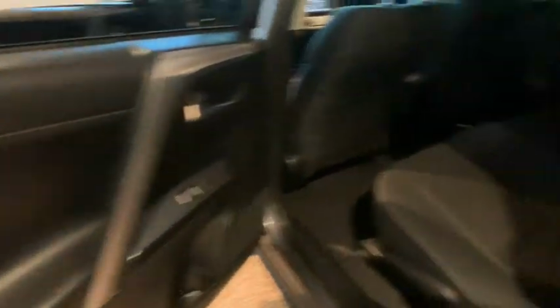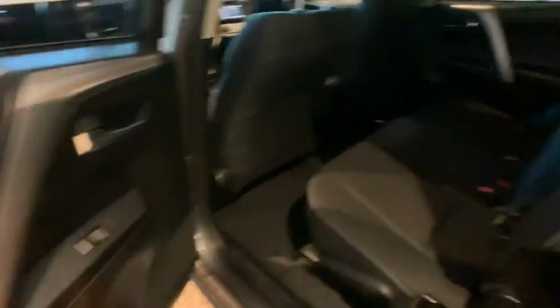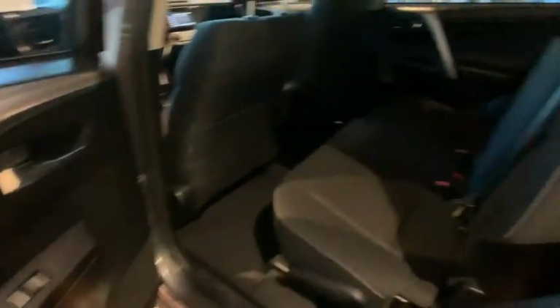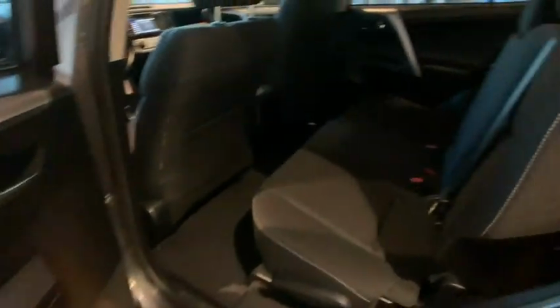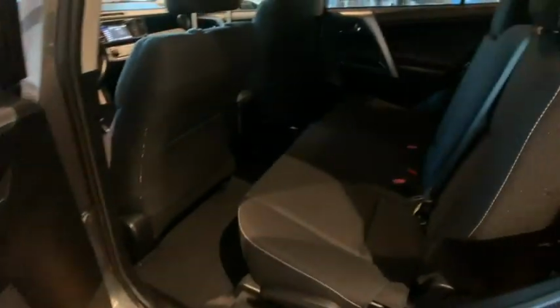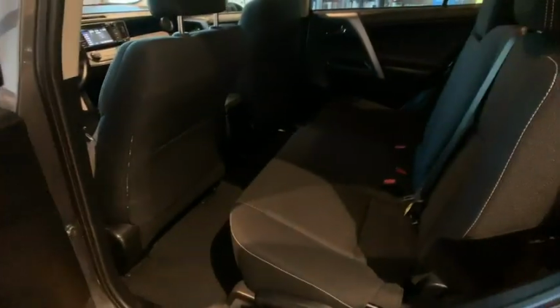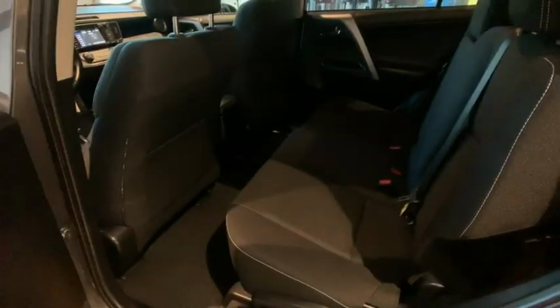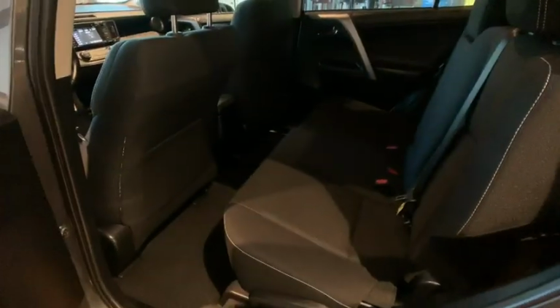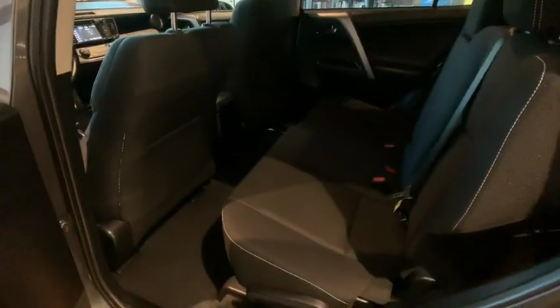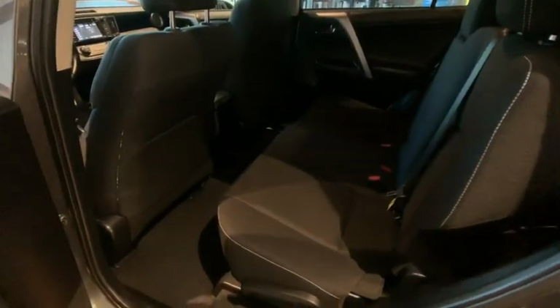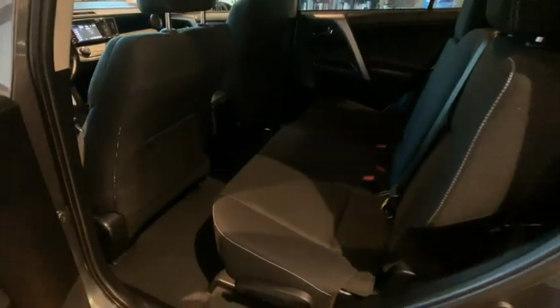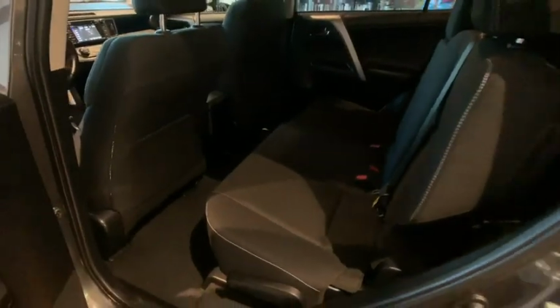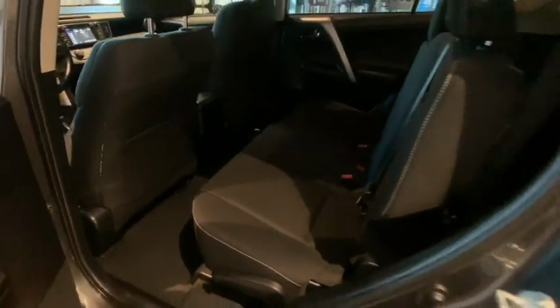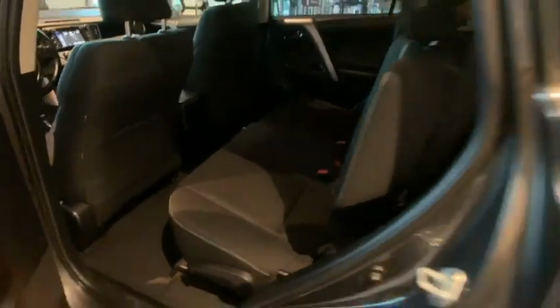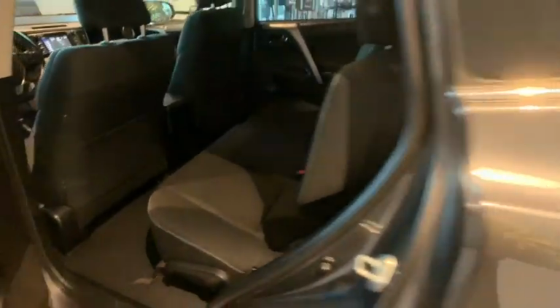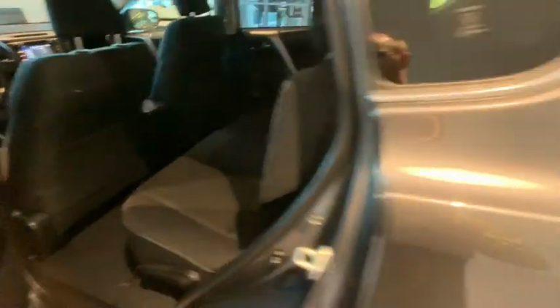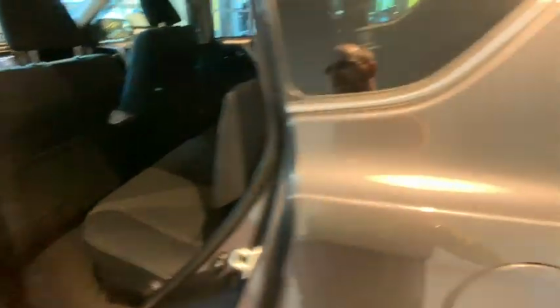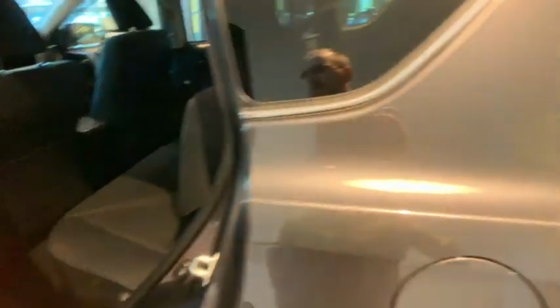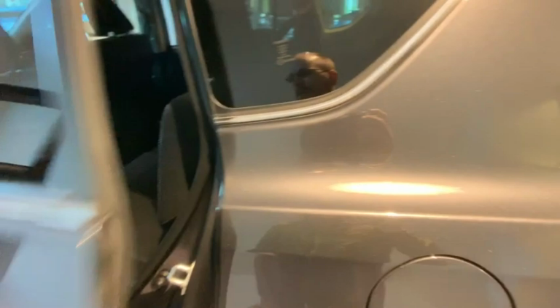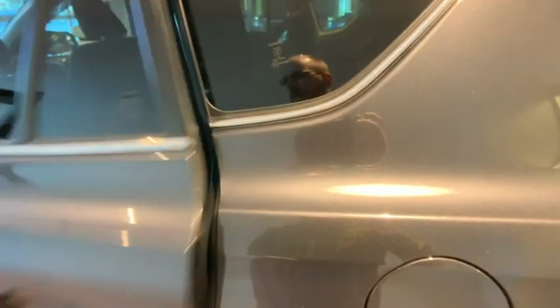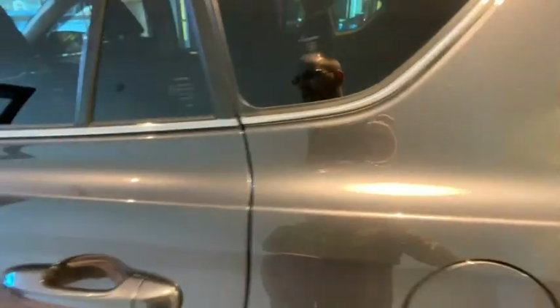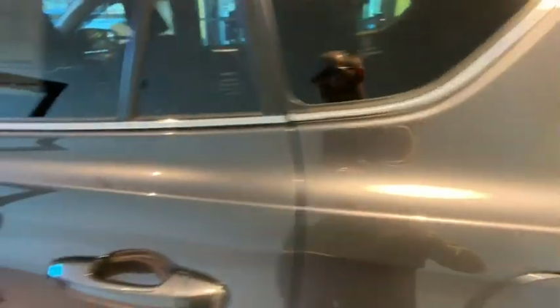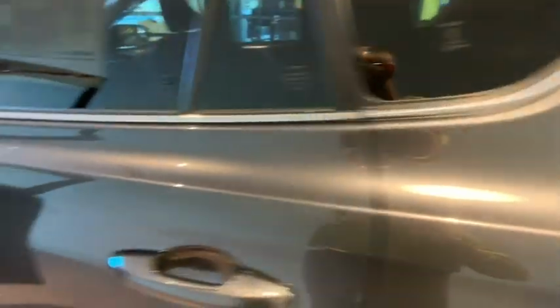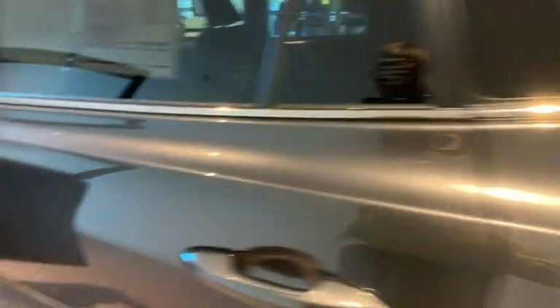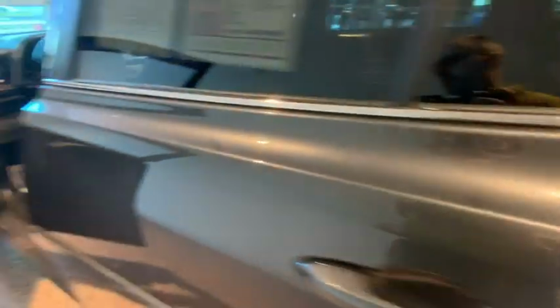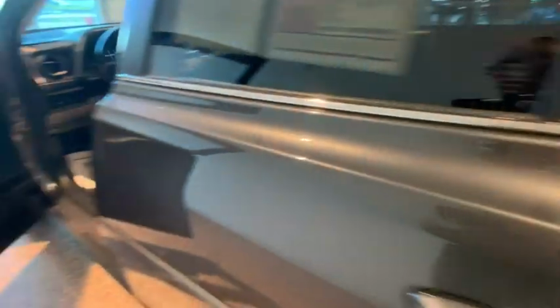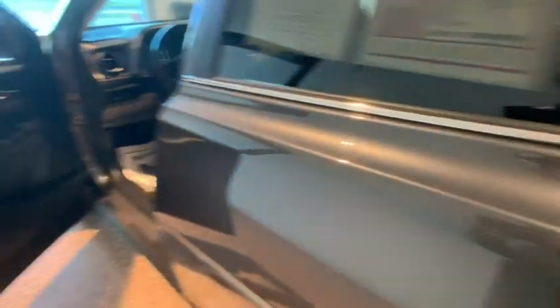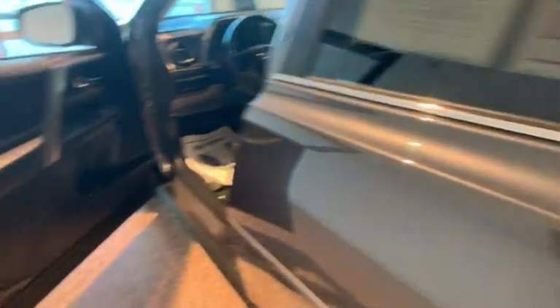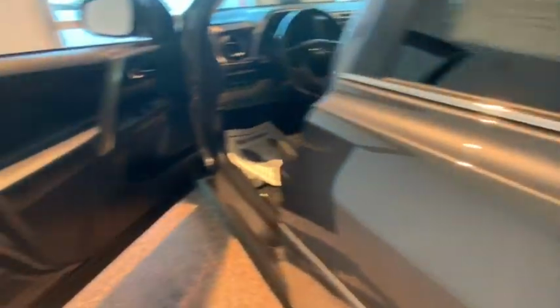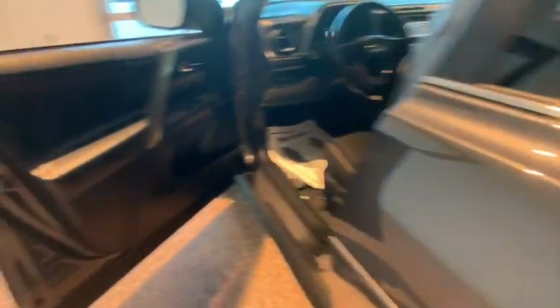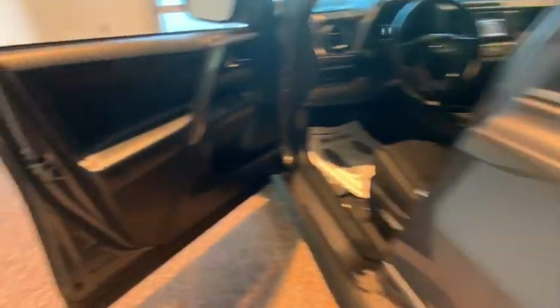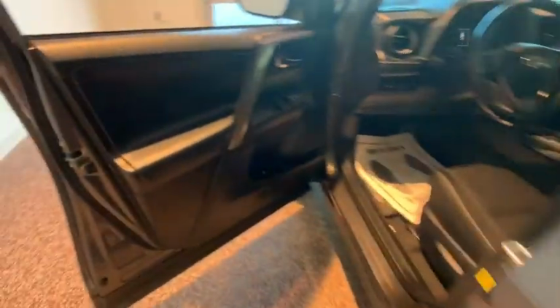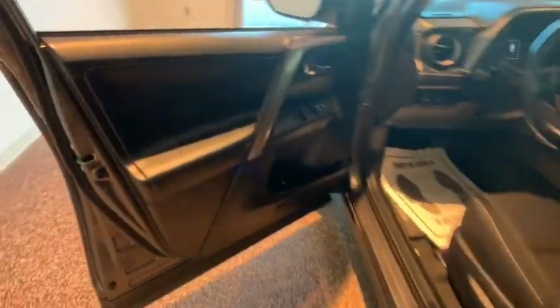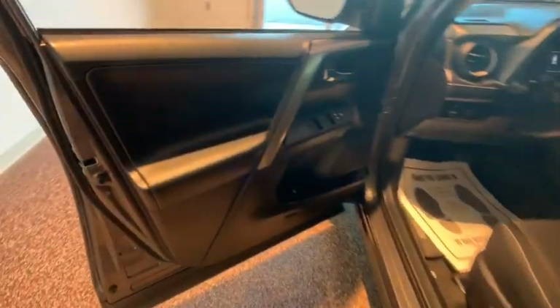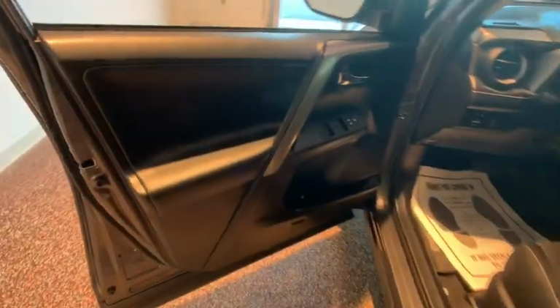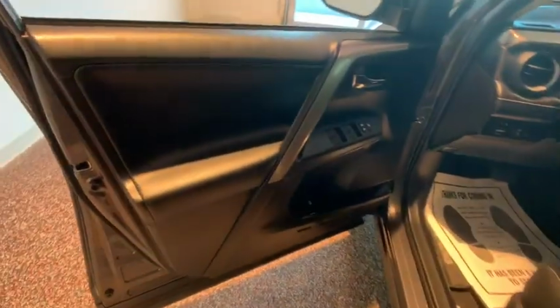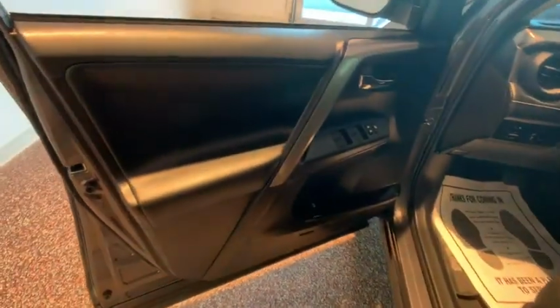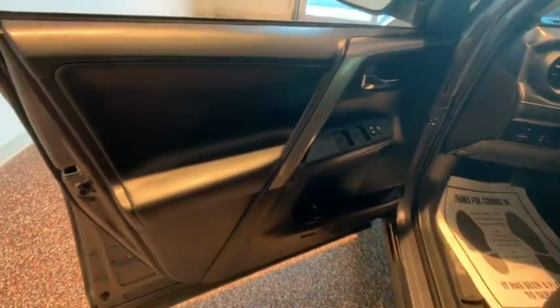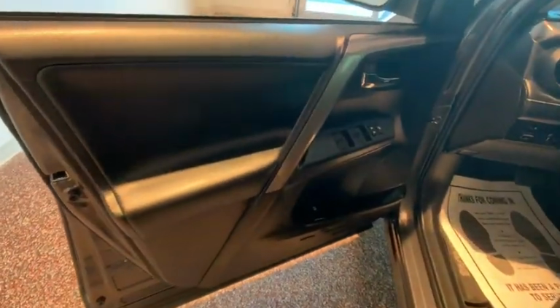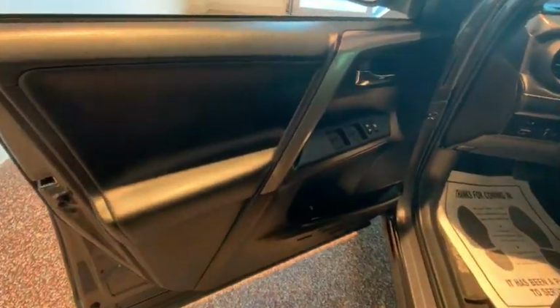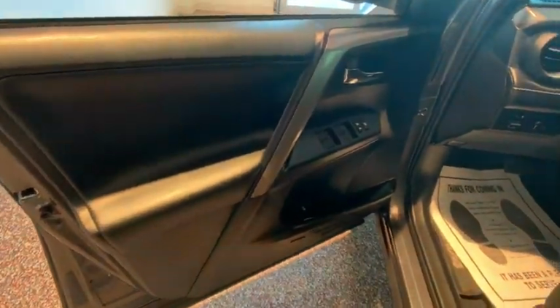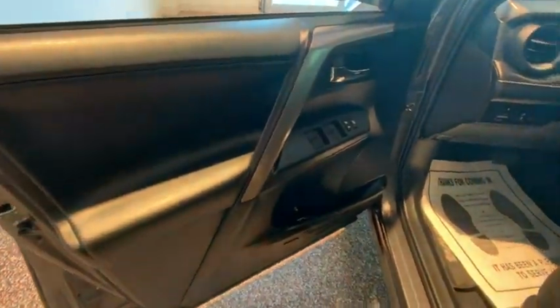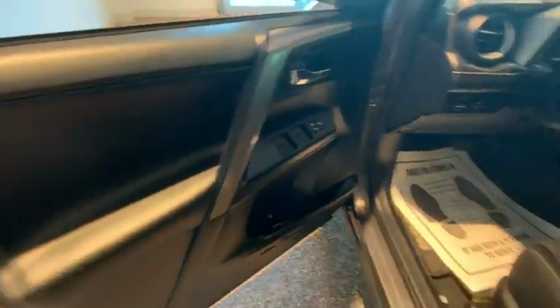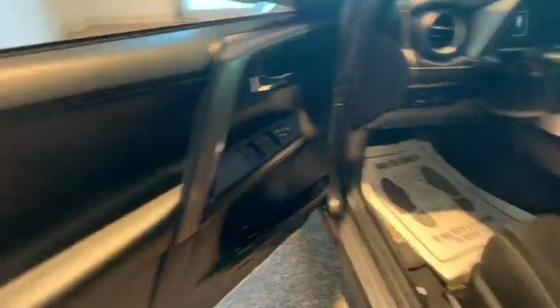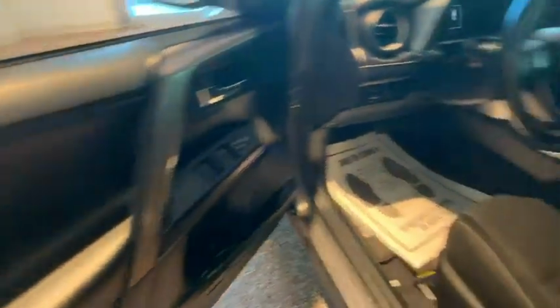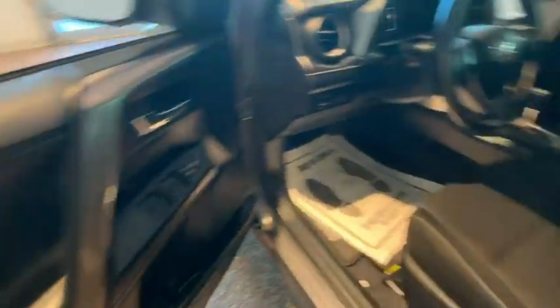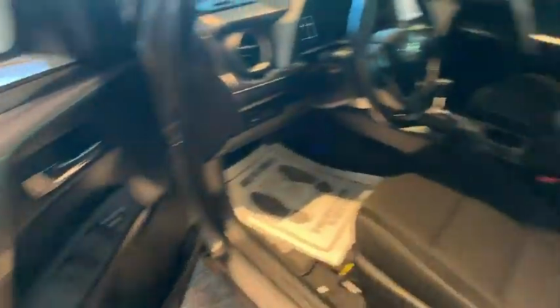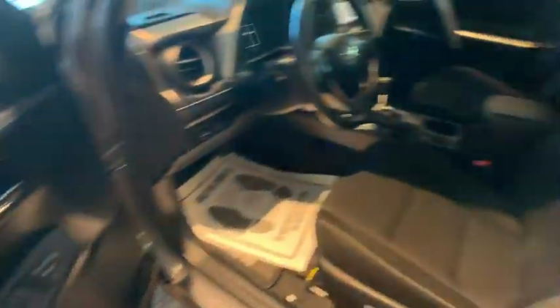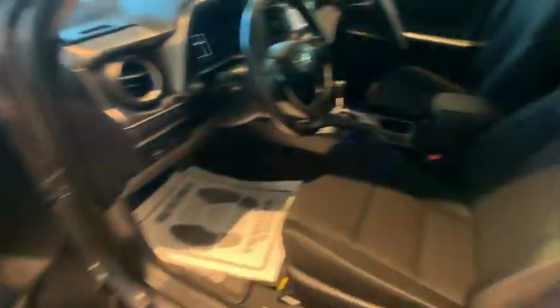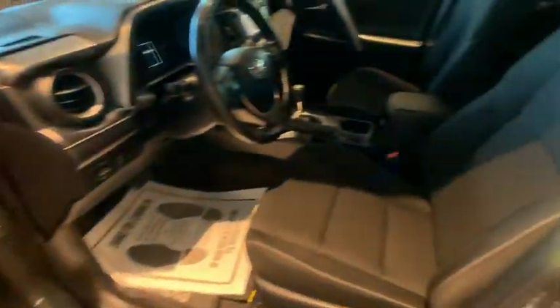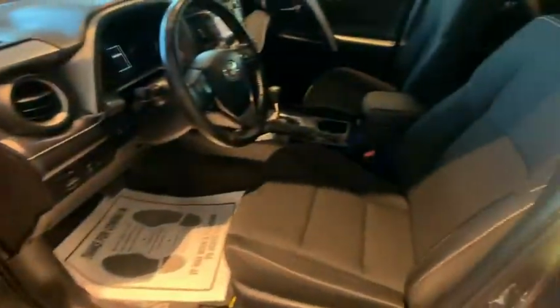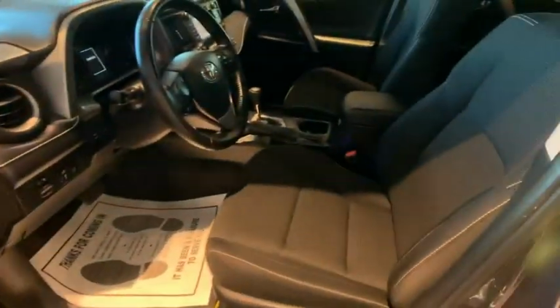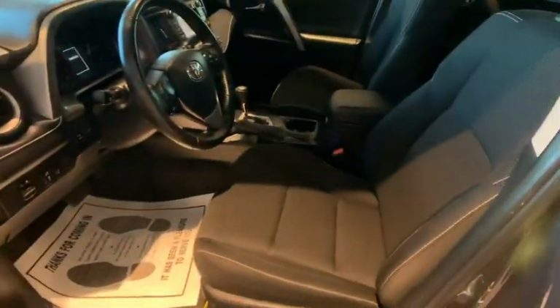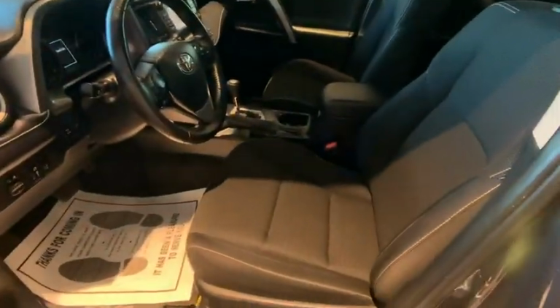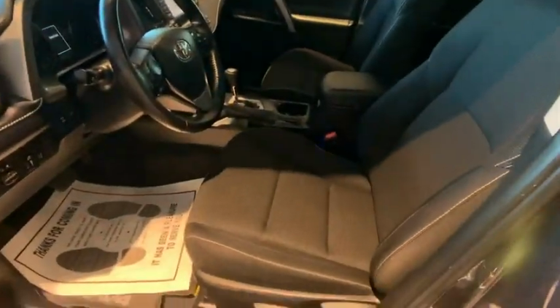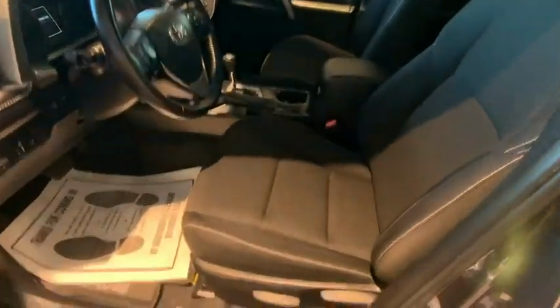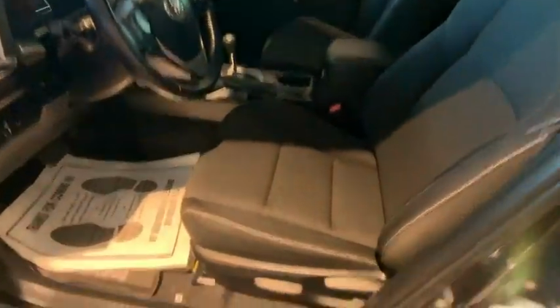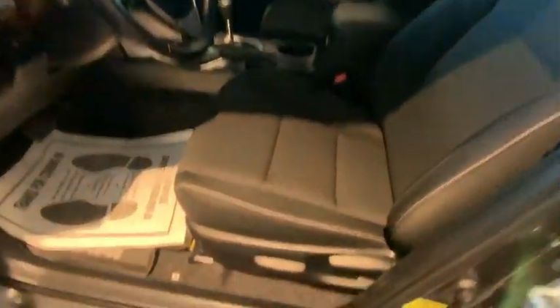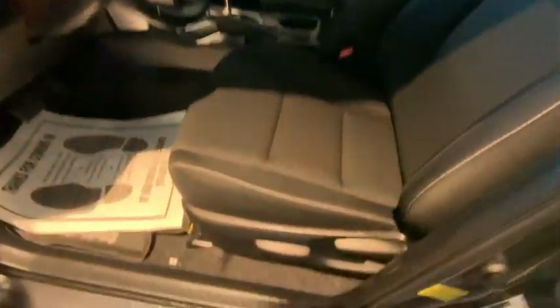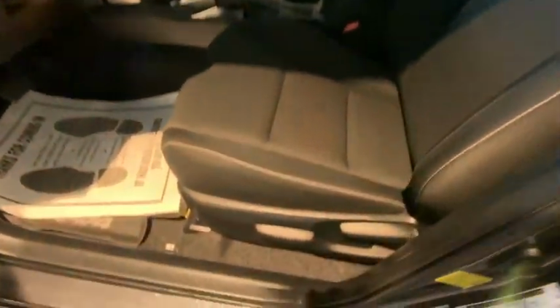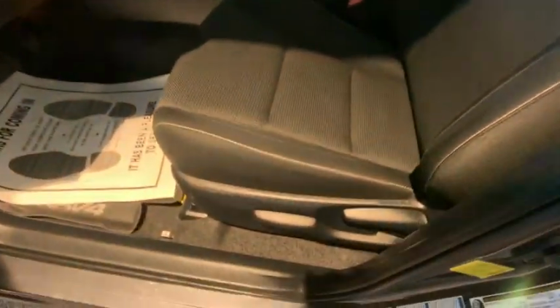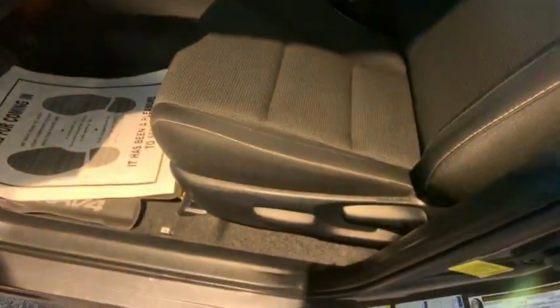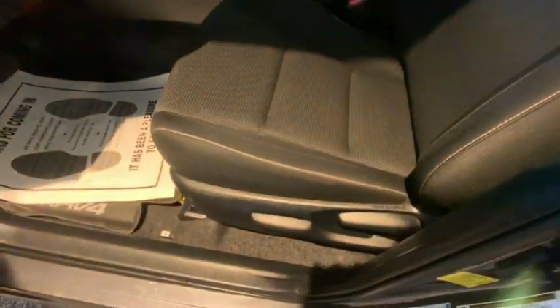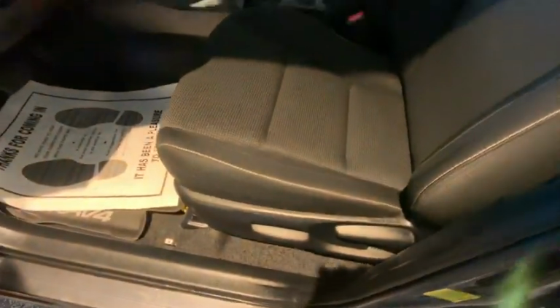This vehicle has less than 25,000 miles. Here are some of this vehicle's great options: power liftgate,